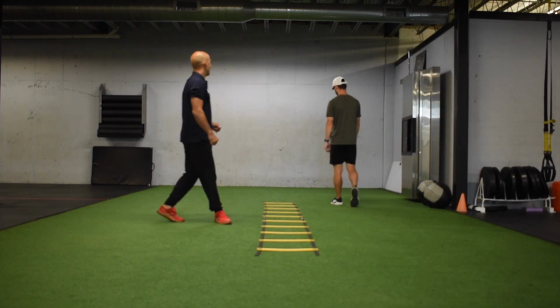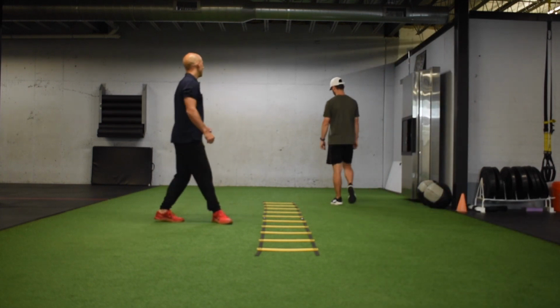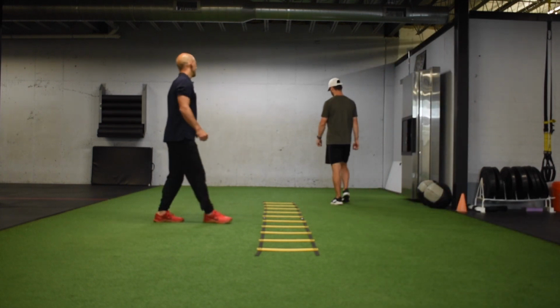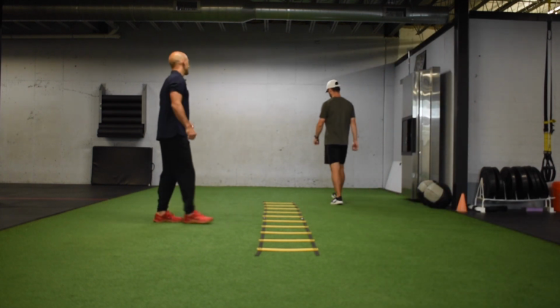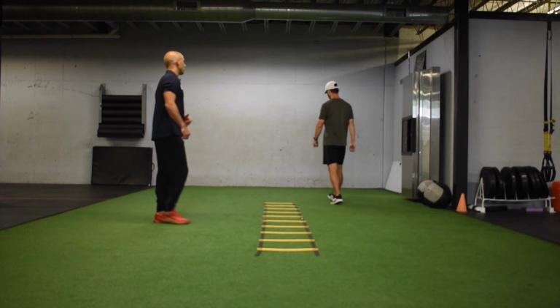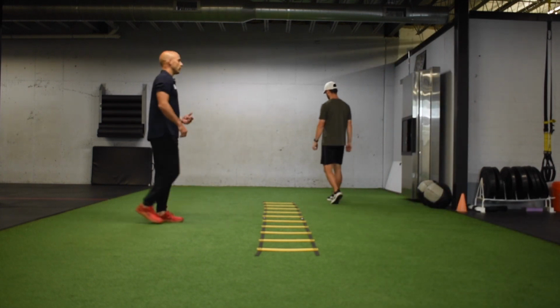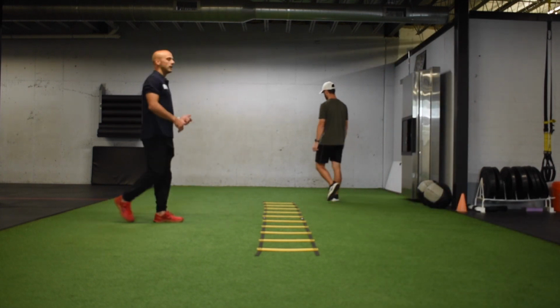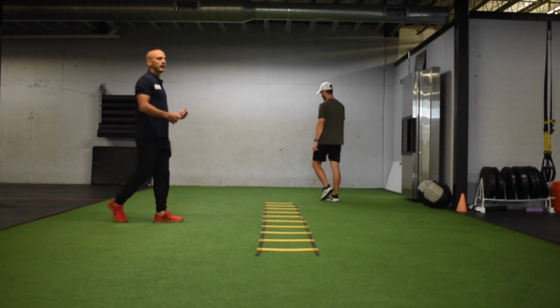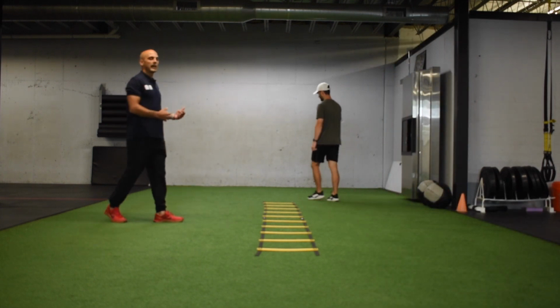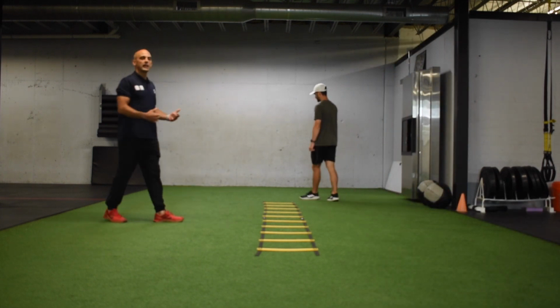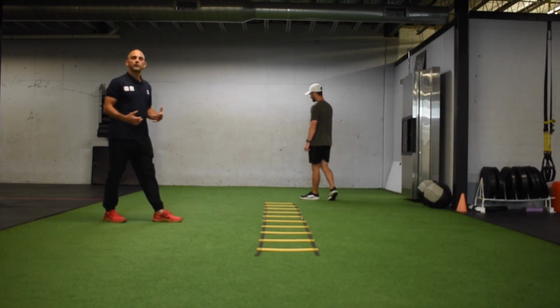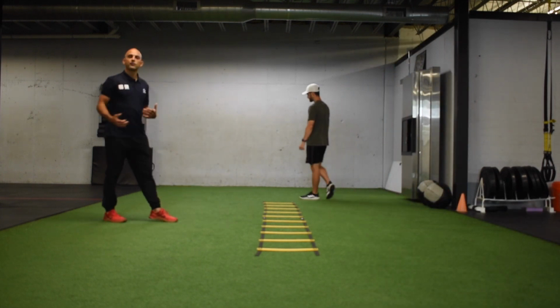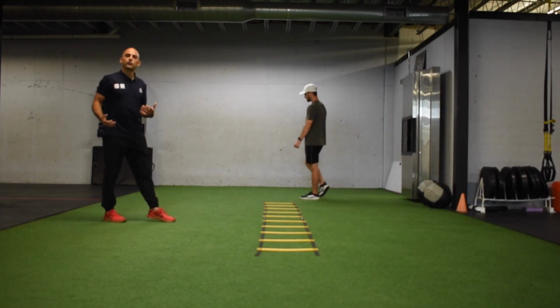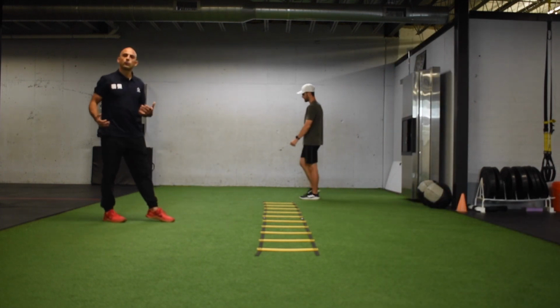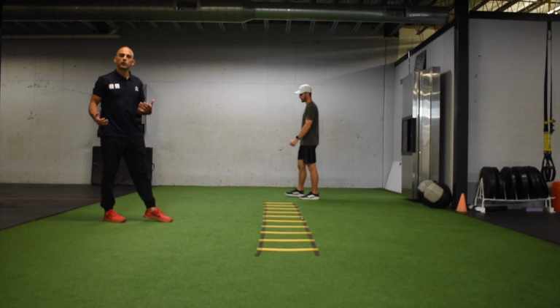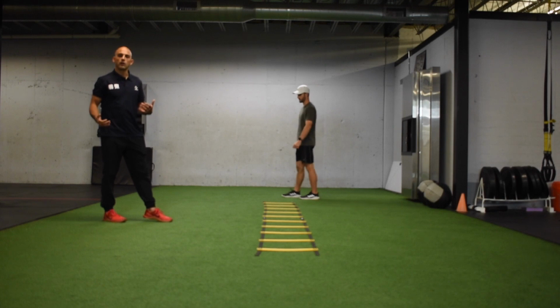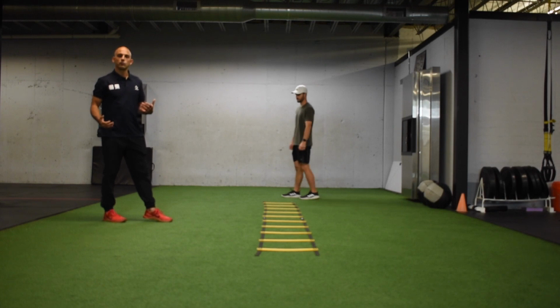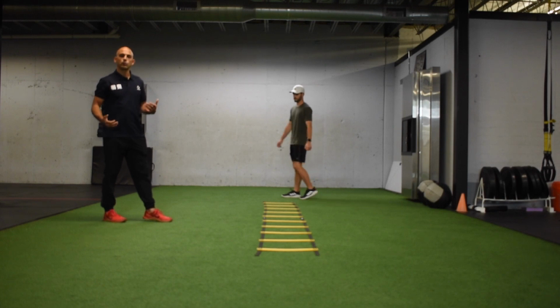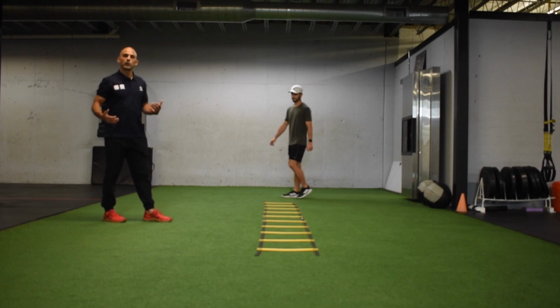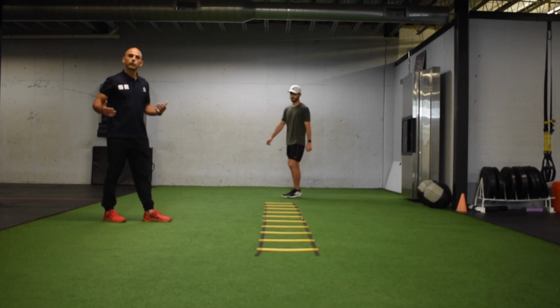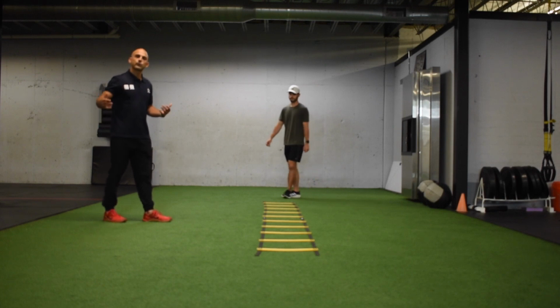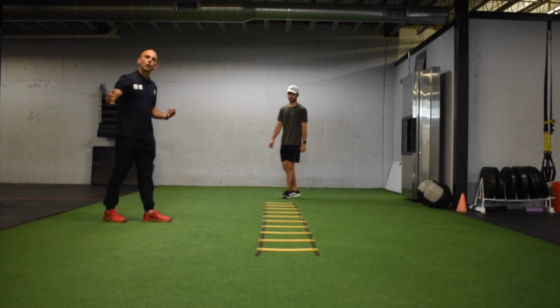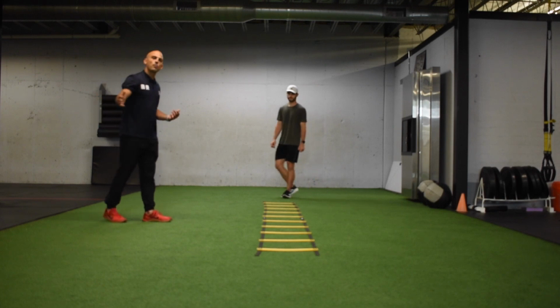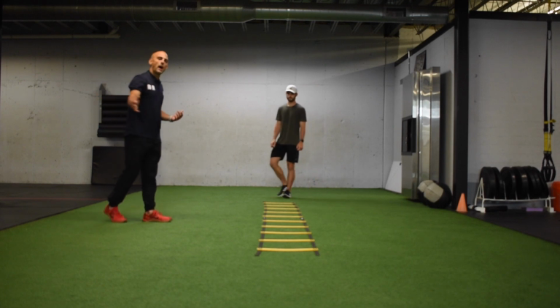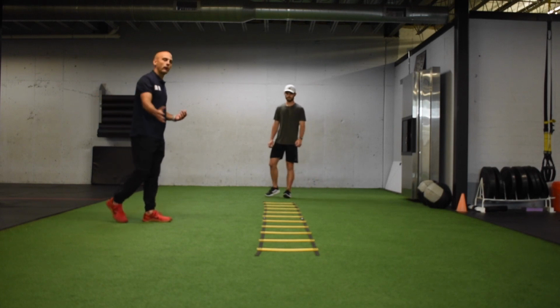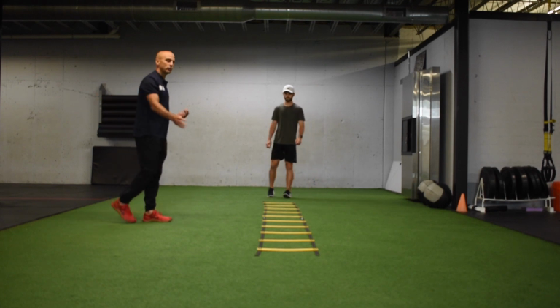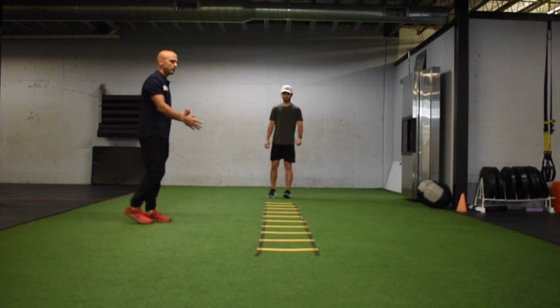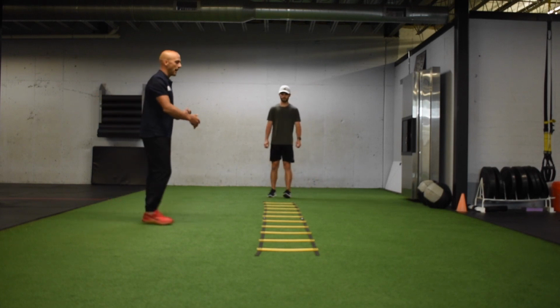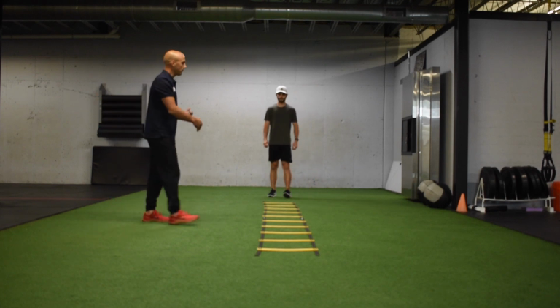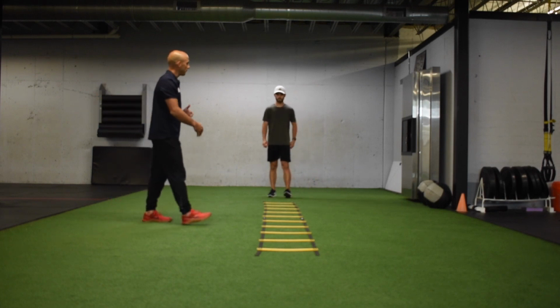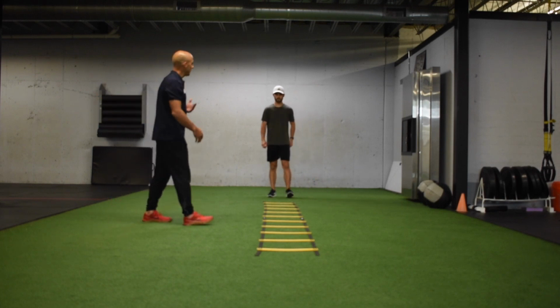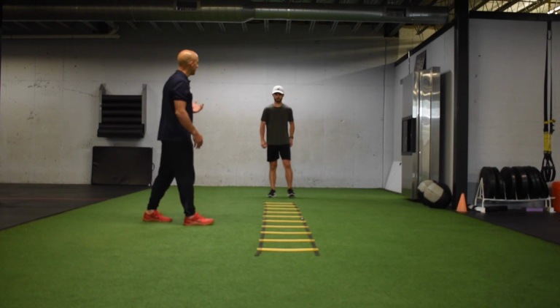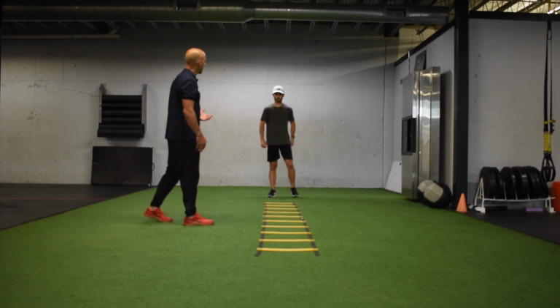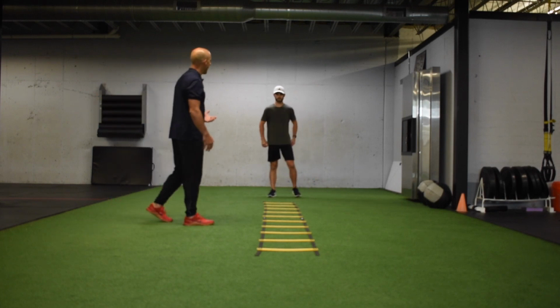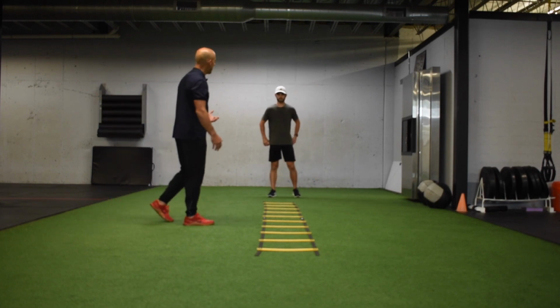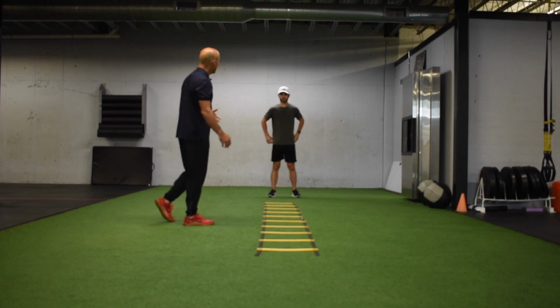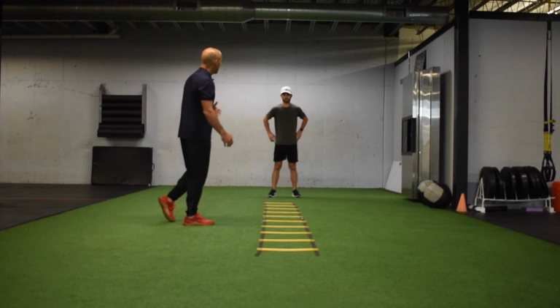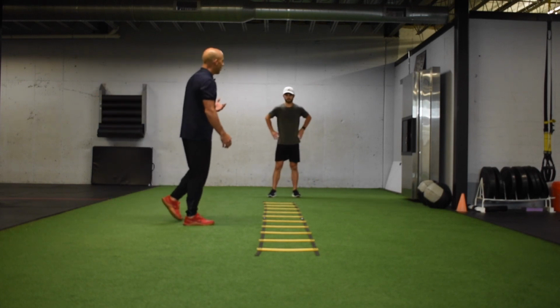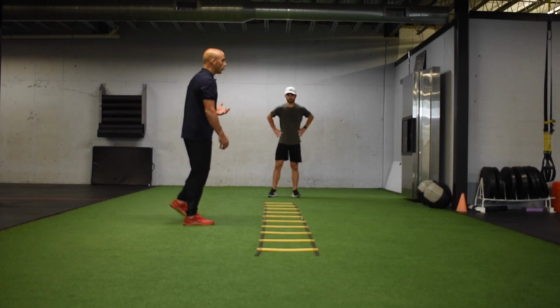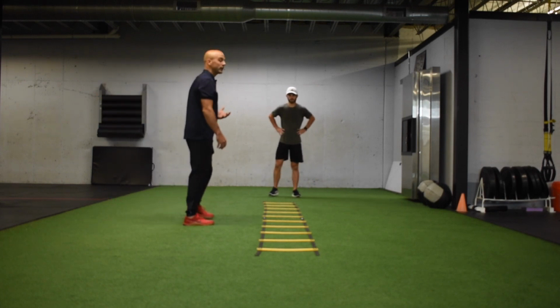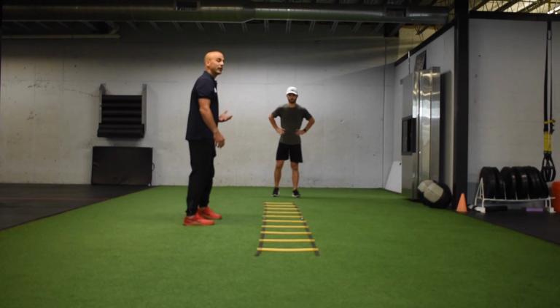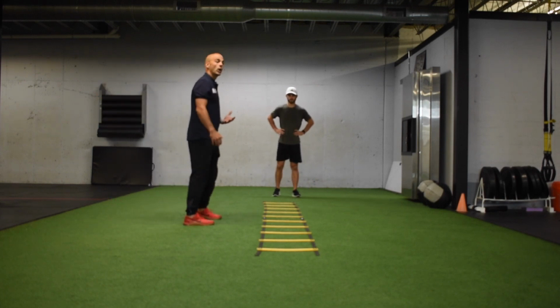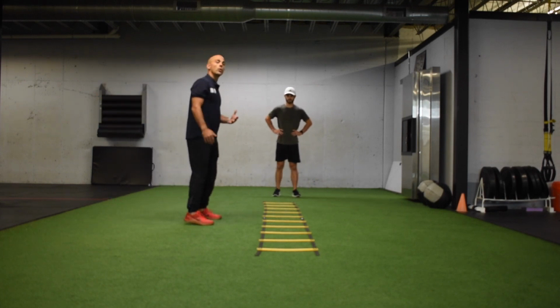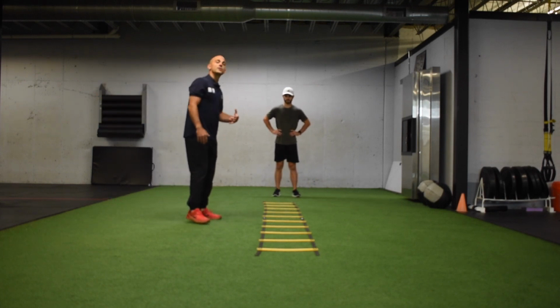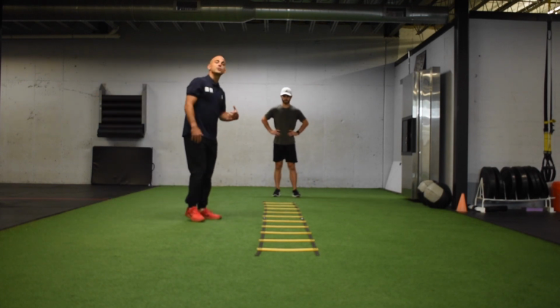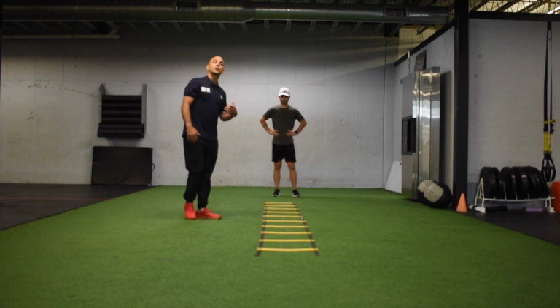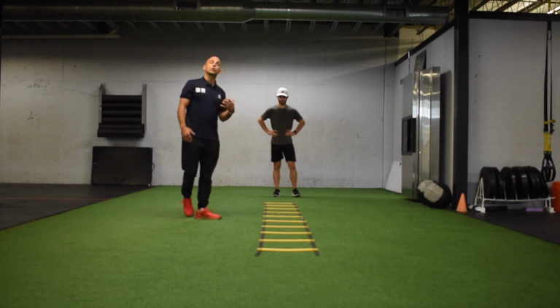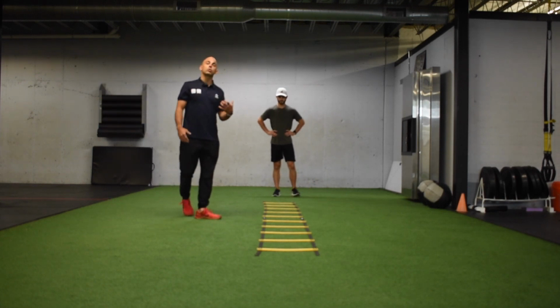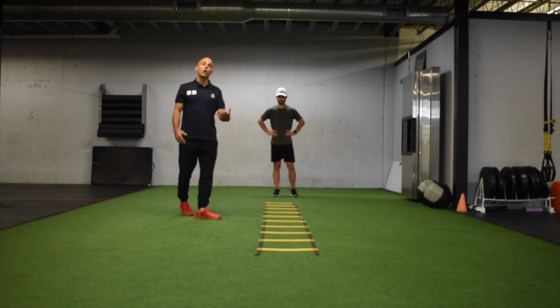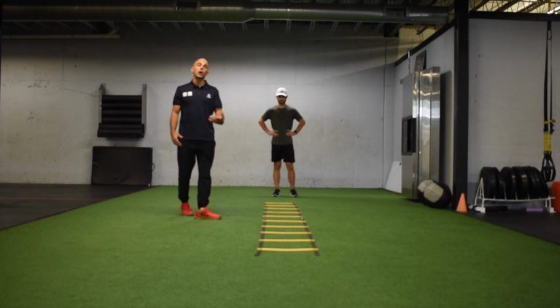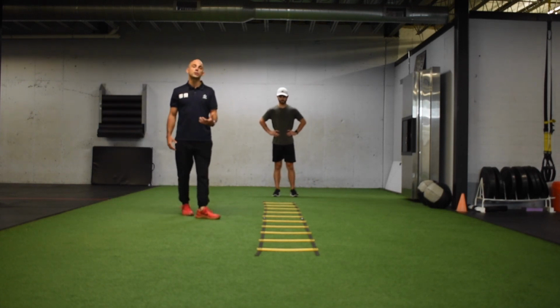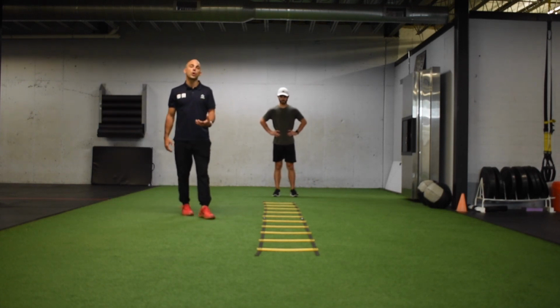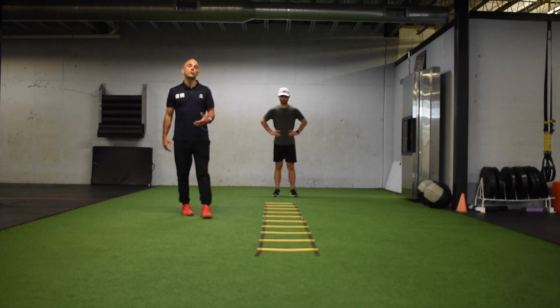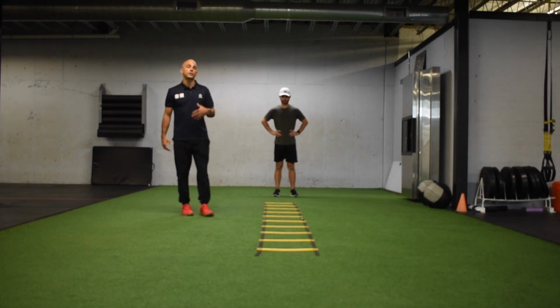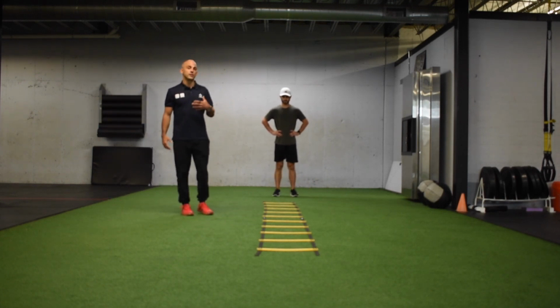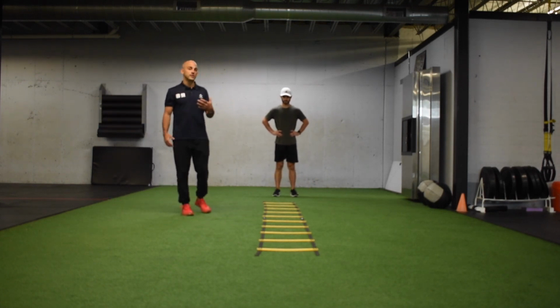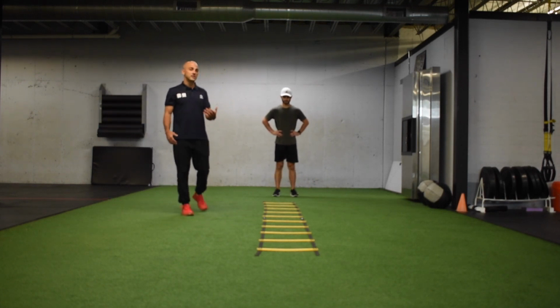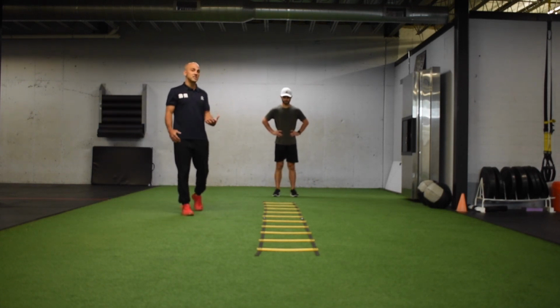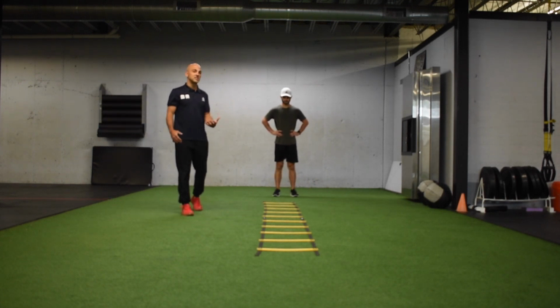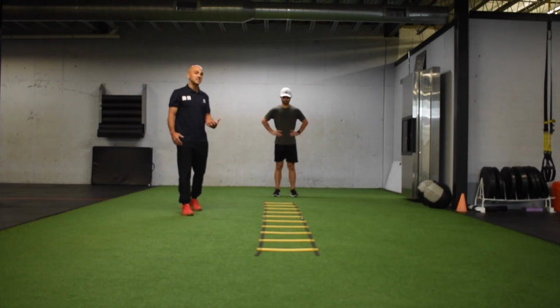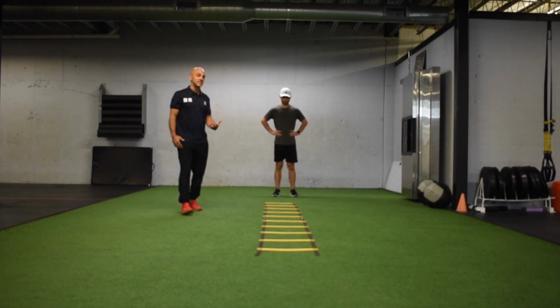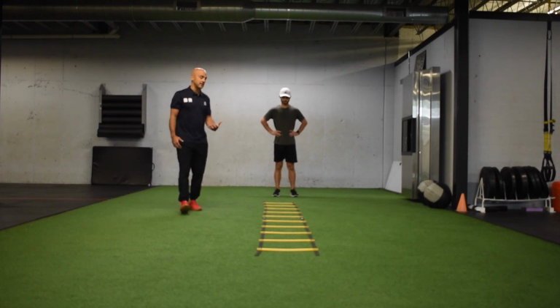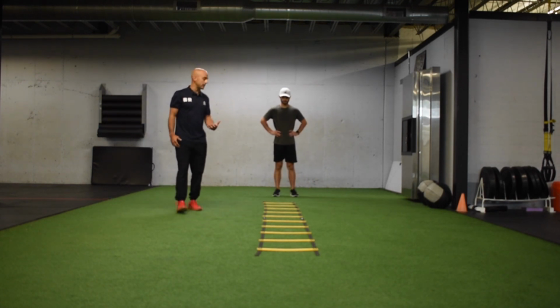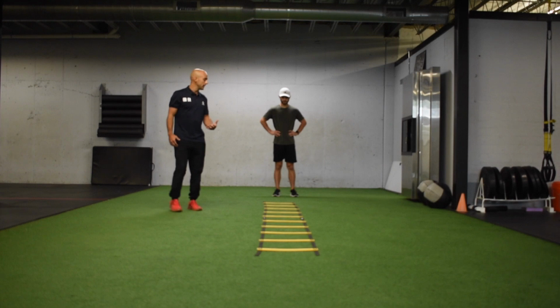Again, if we're comfortable here, we would go backwards back. But moving on, we're going to go into the crossover to stick.